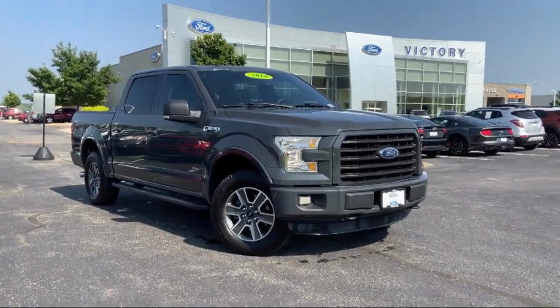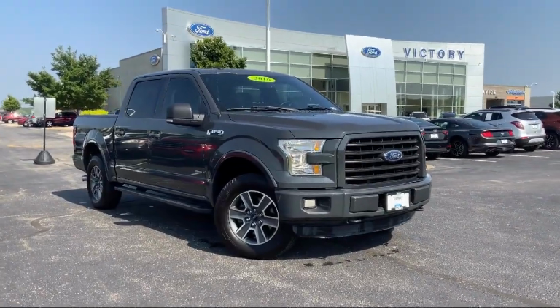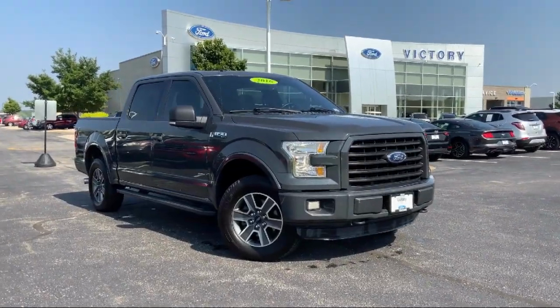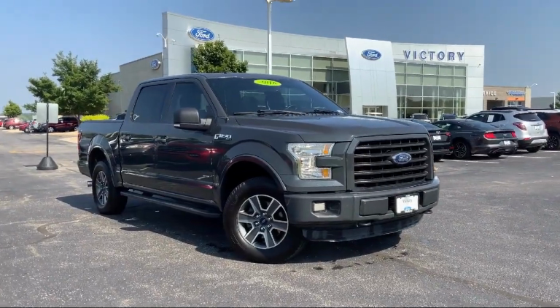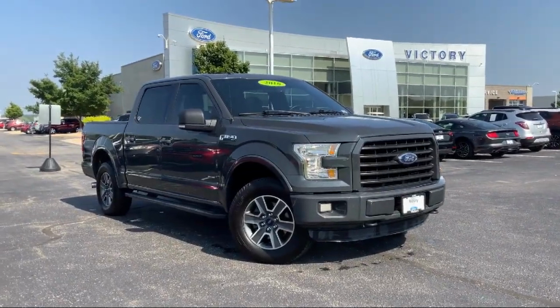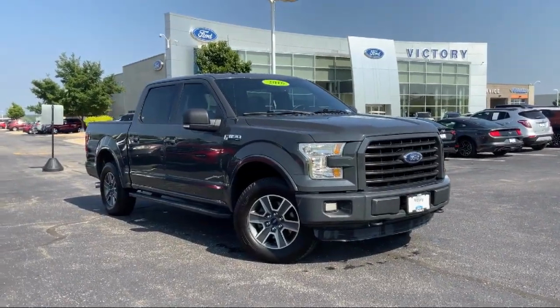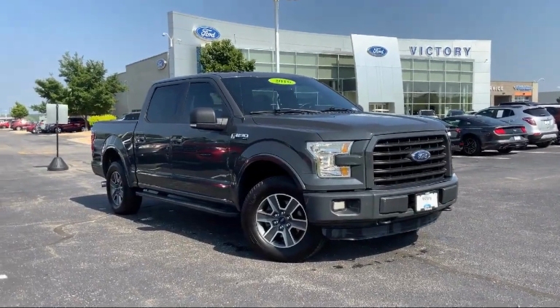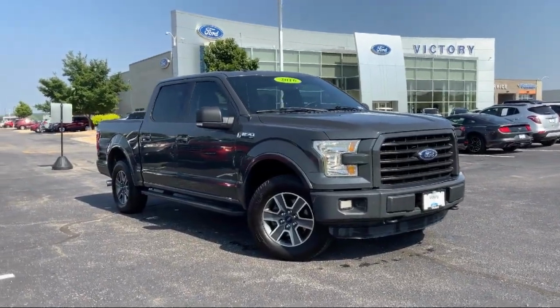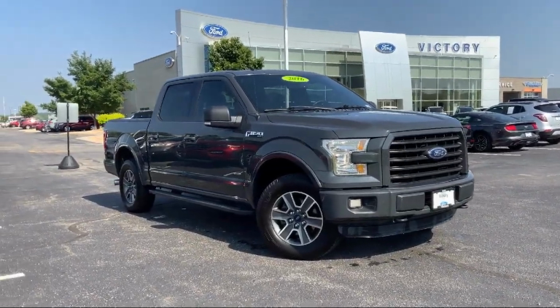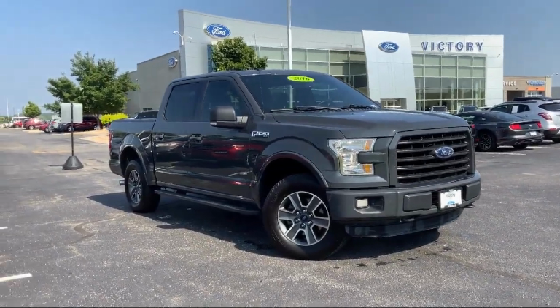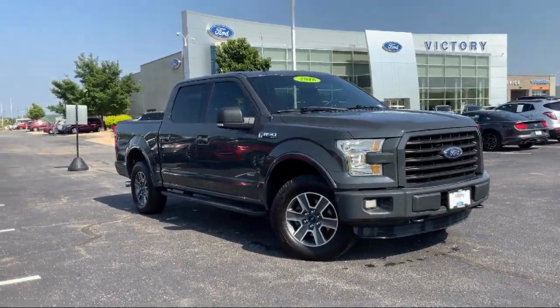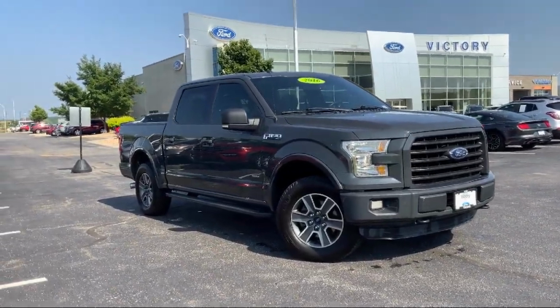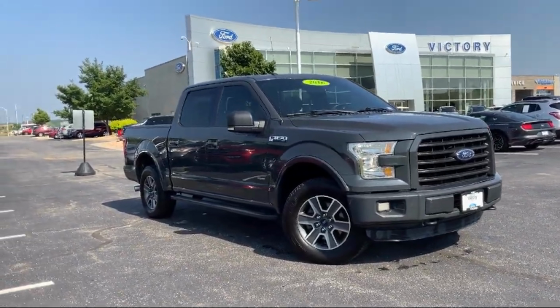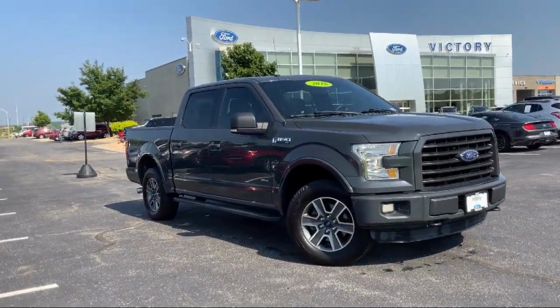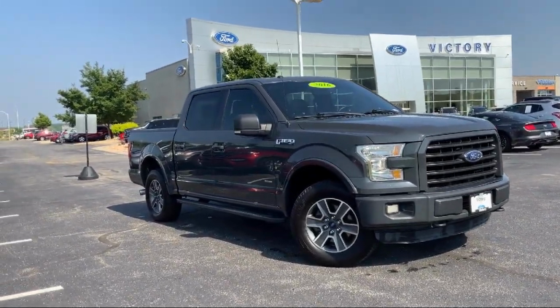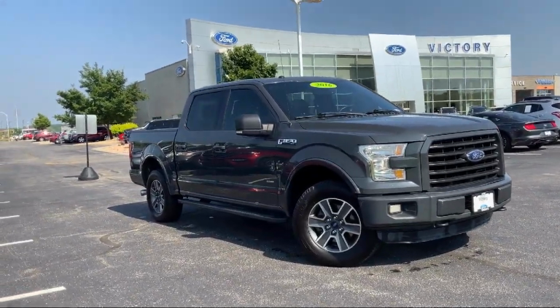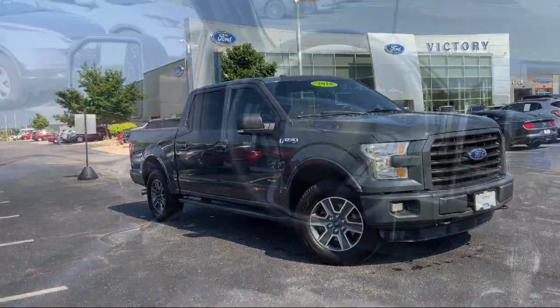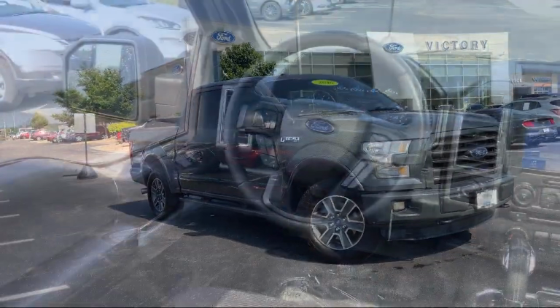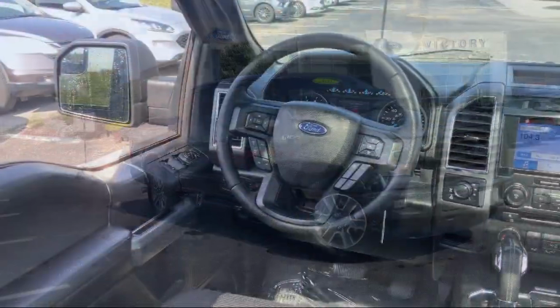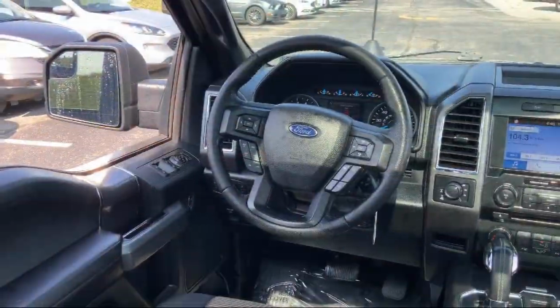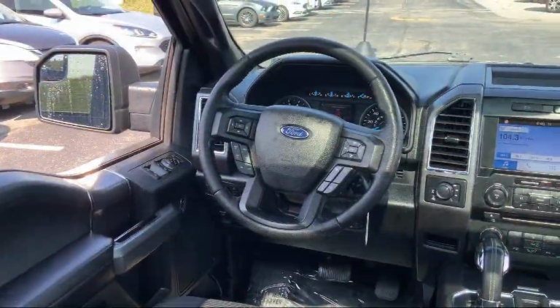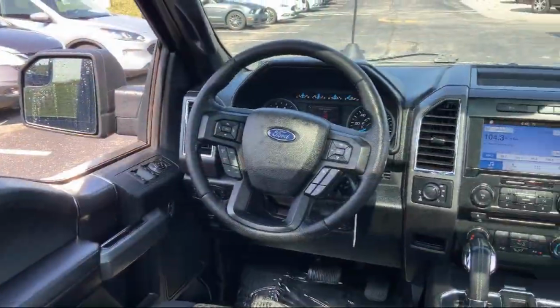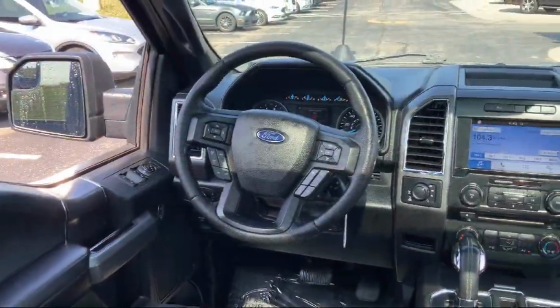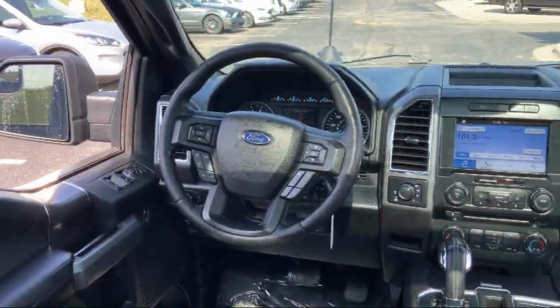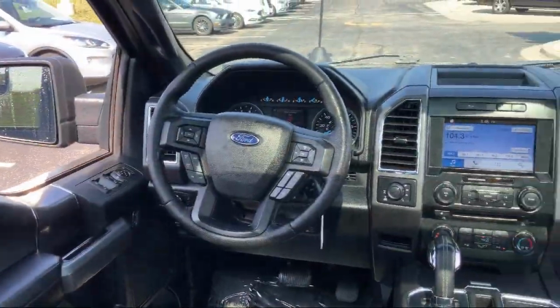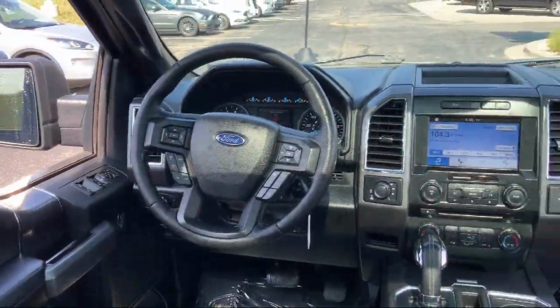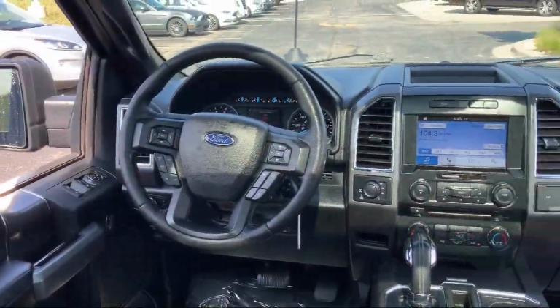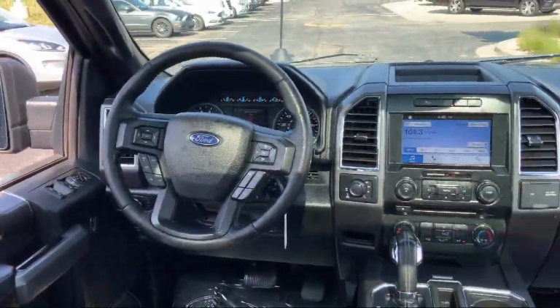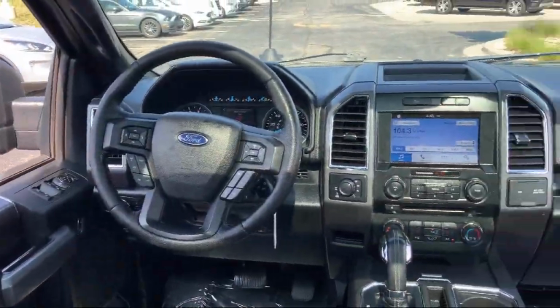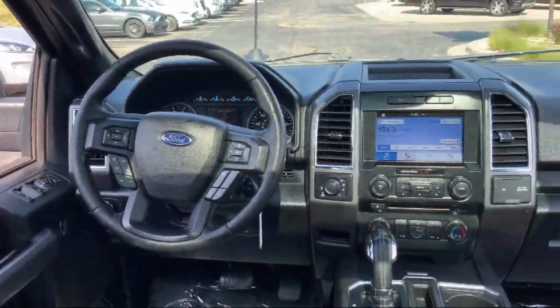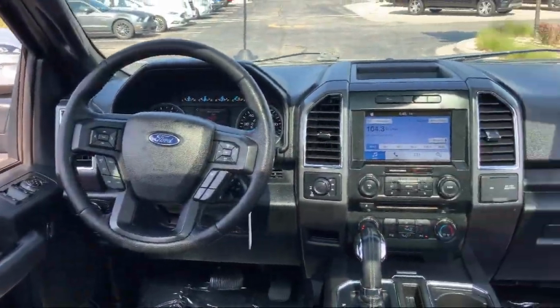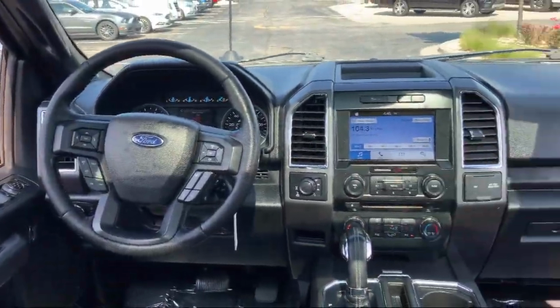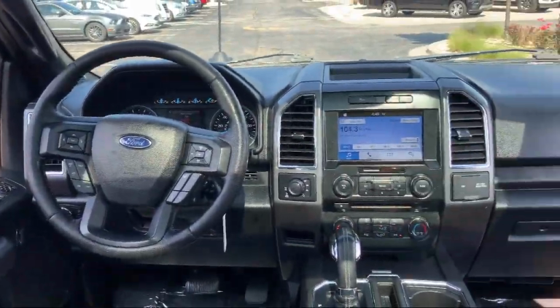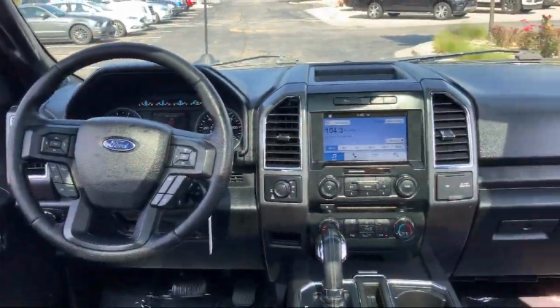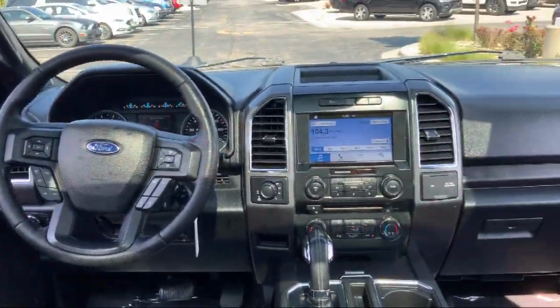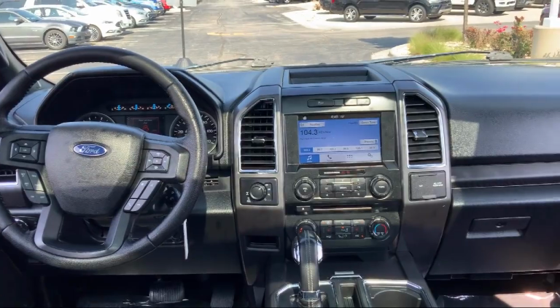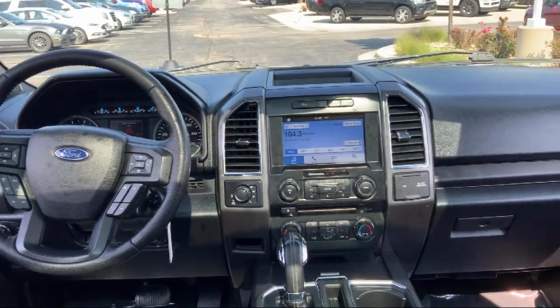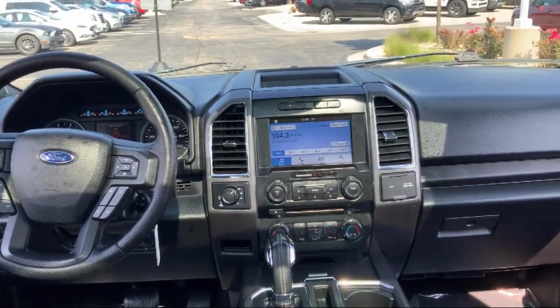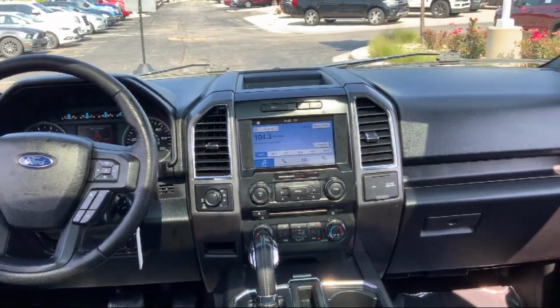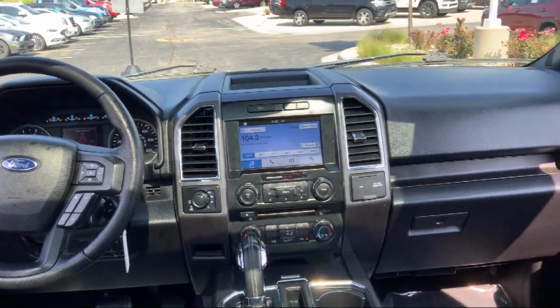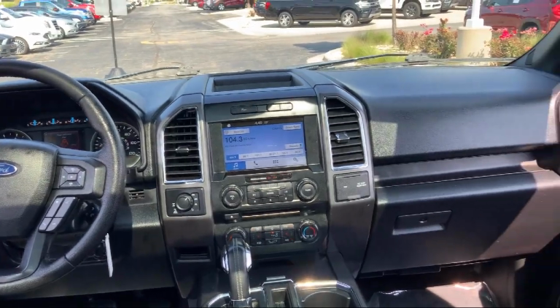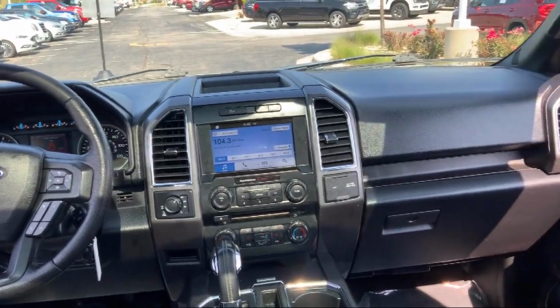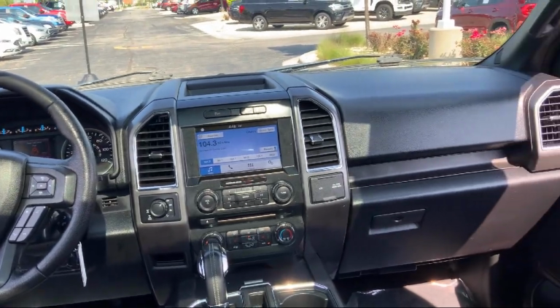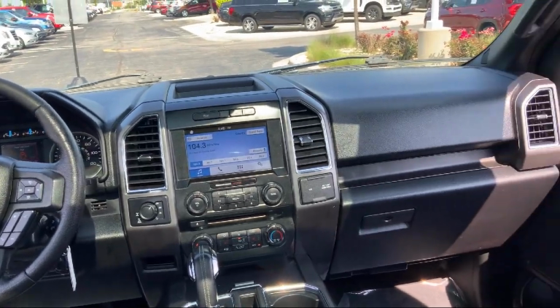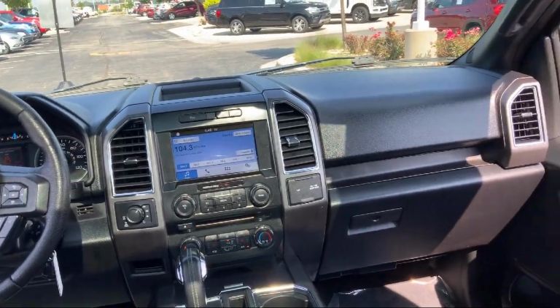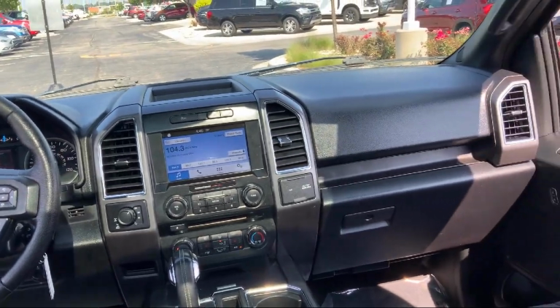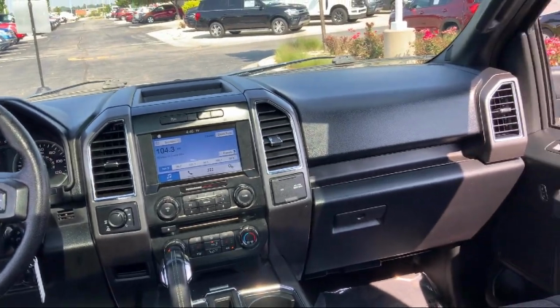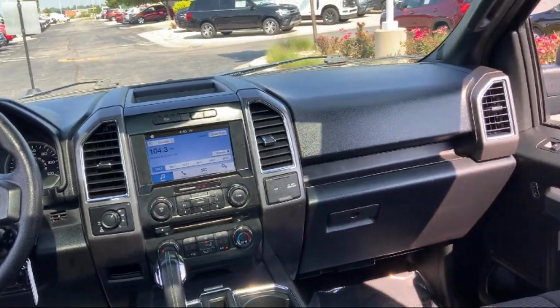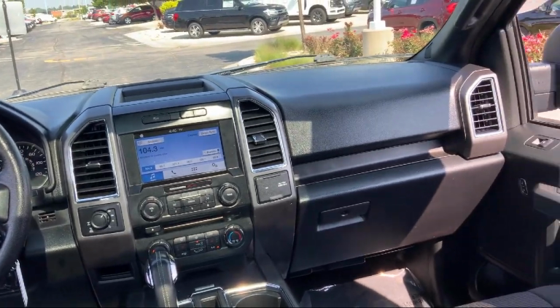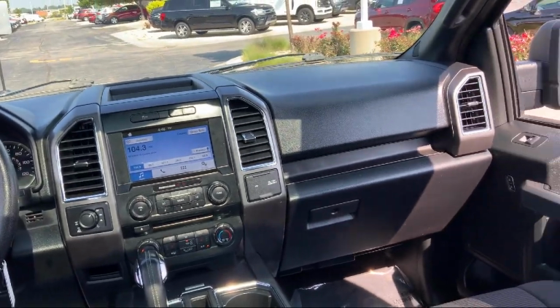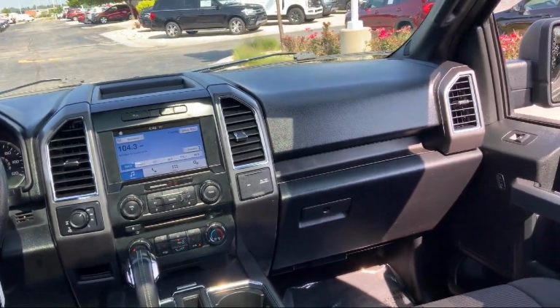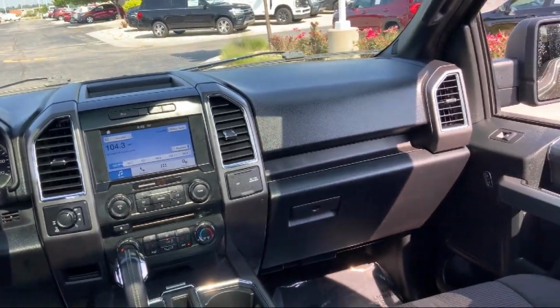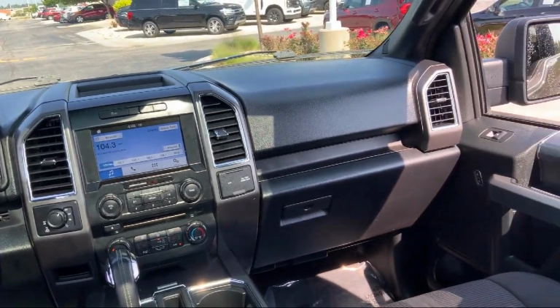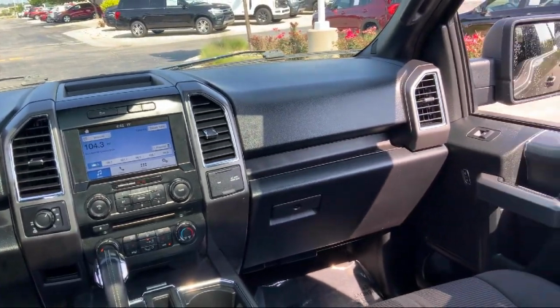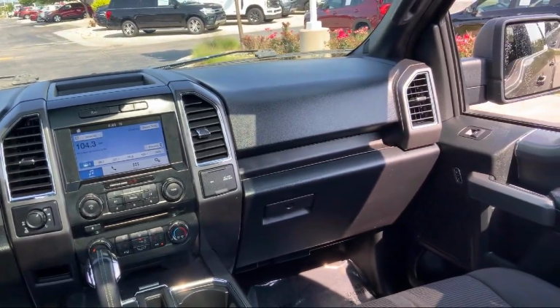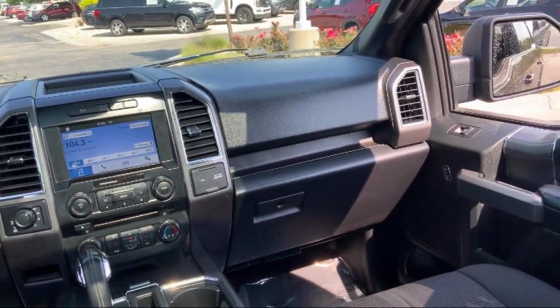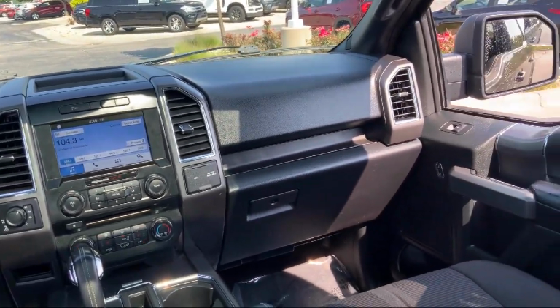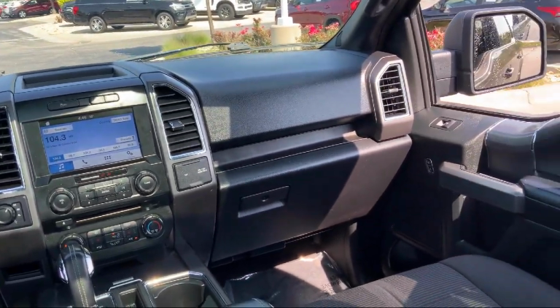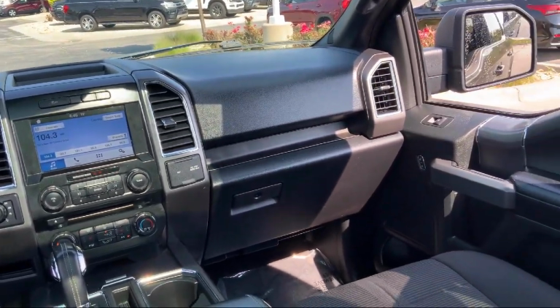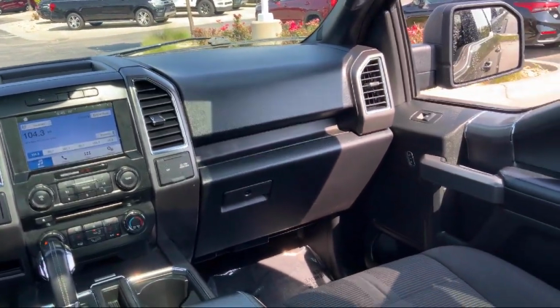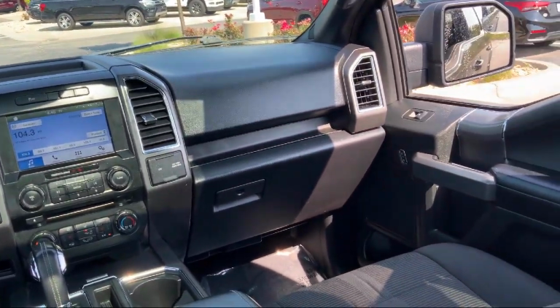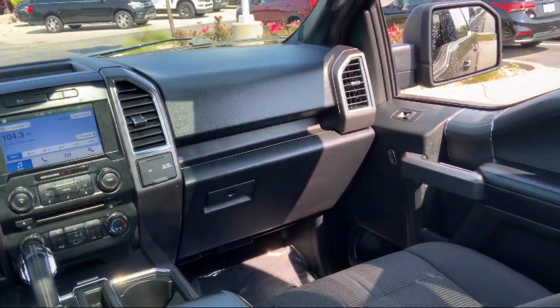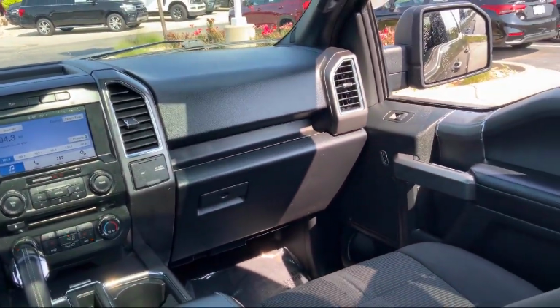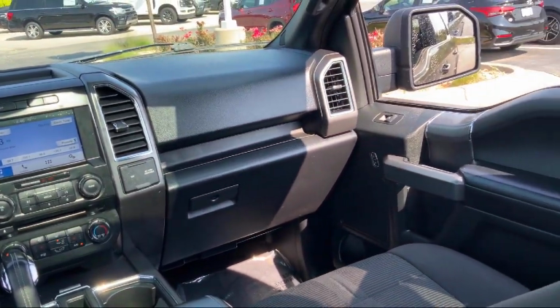Side Airbags, Anti-Lock Braking, Full Down Split Rear Seat, Overhead Airbag, and much more.